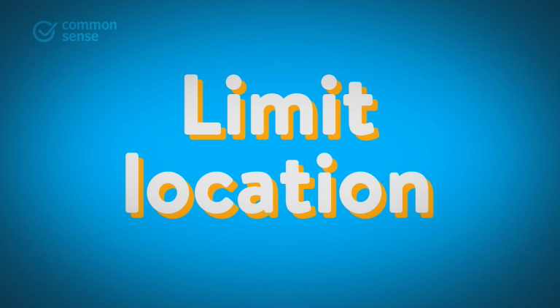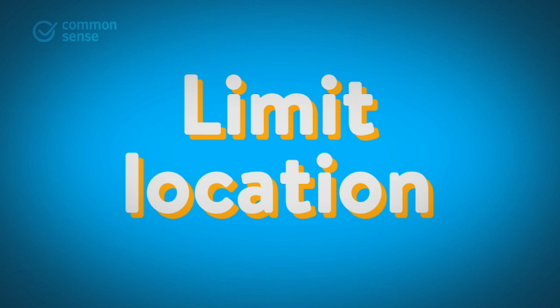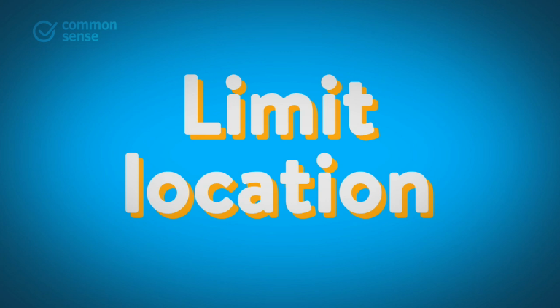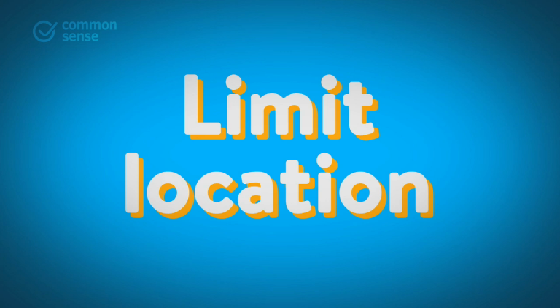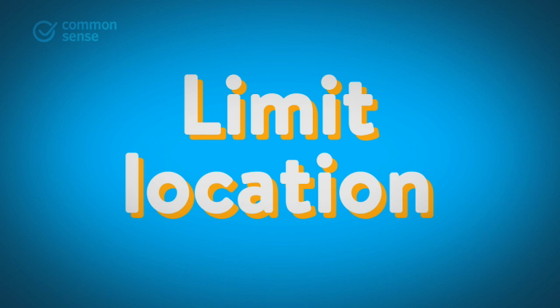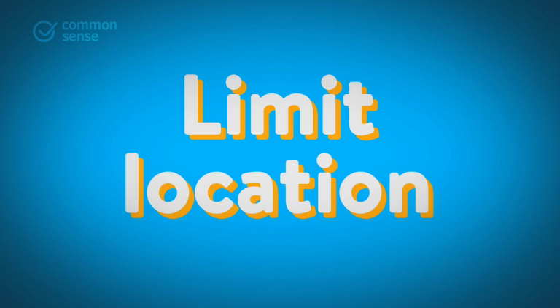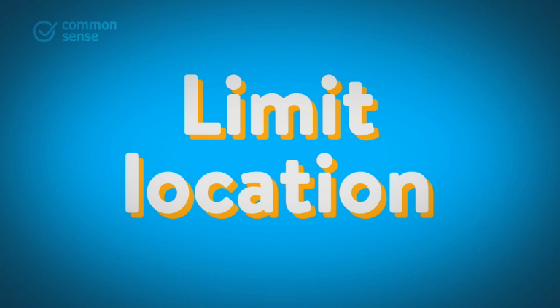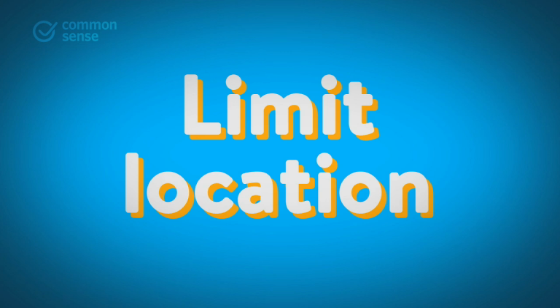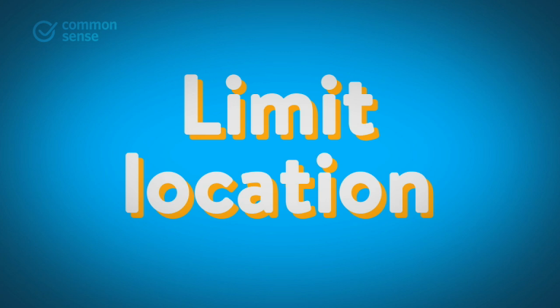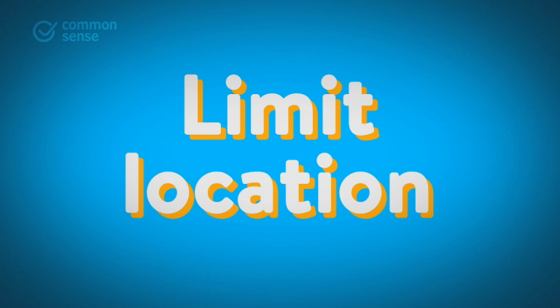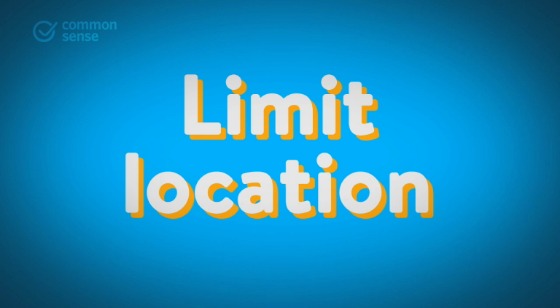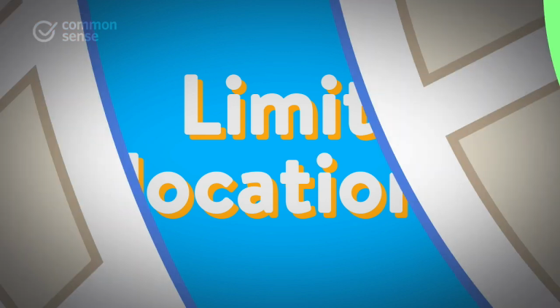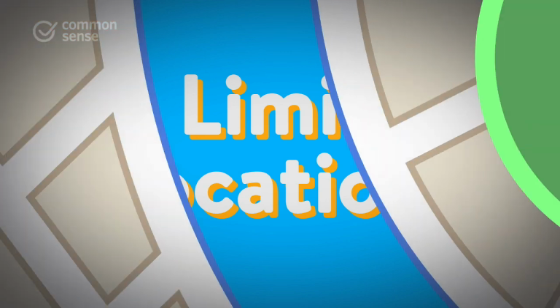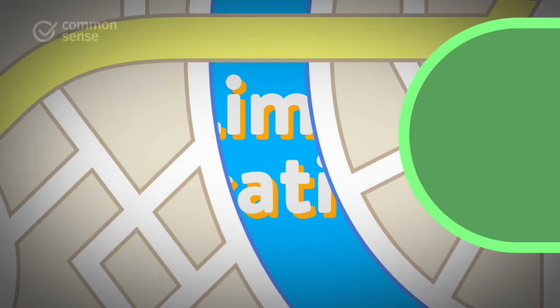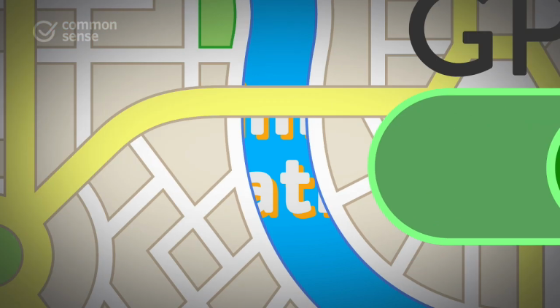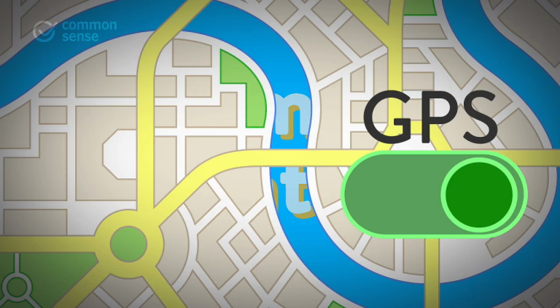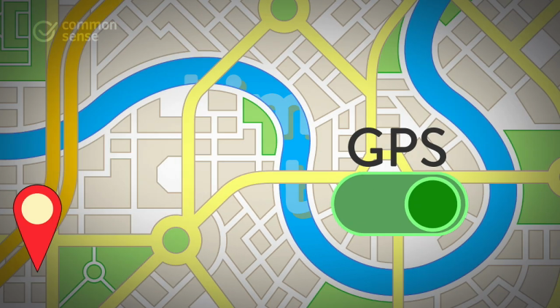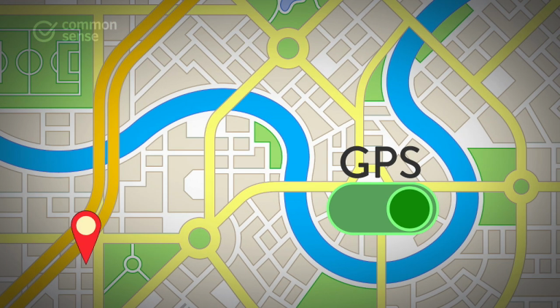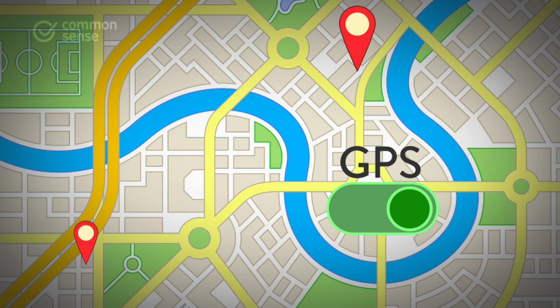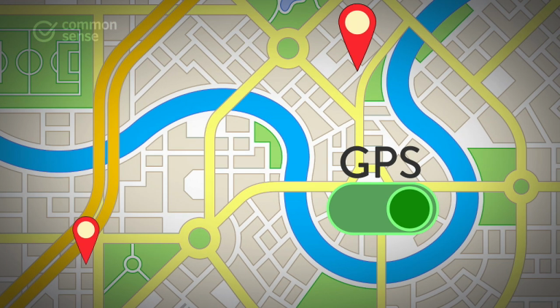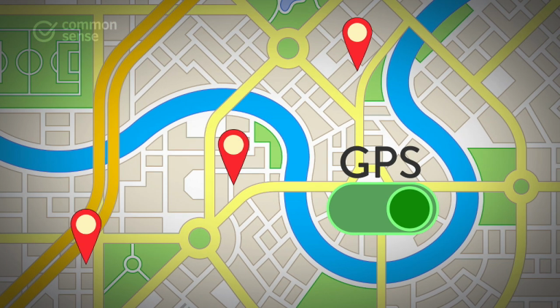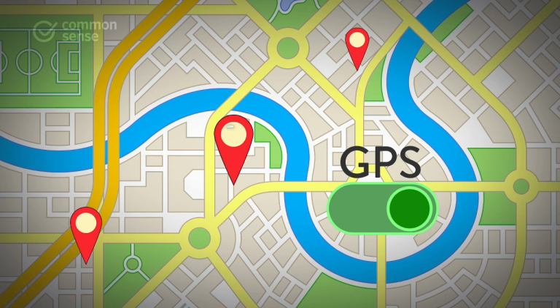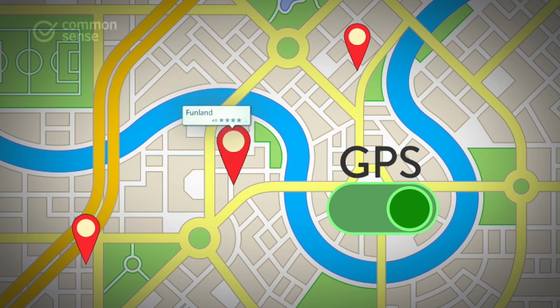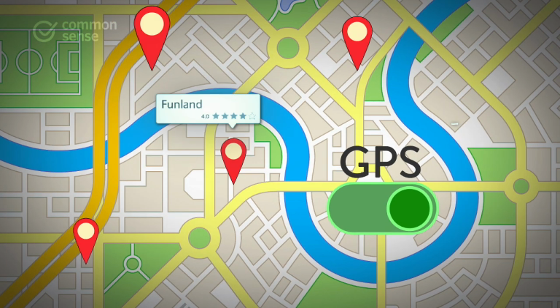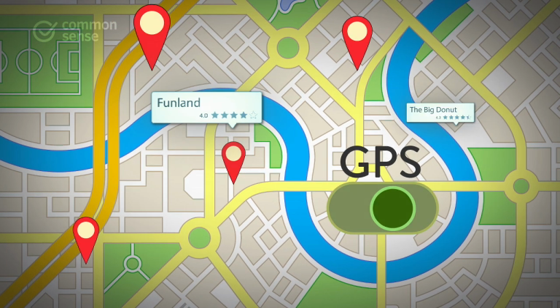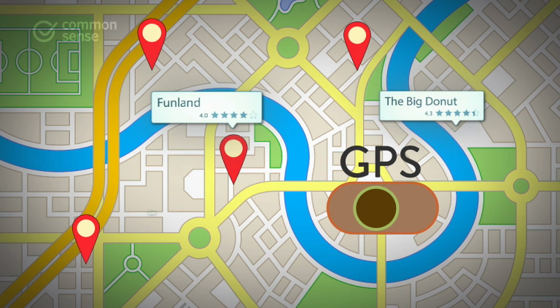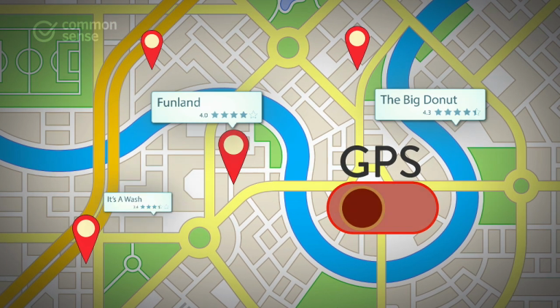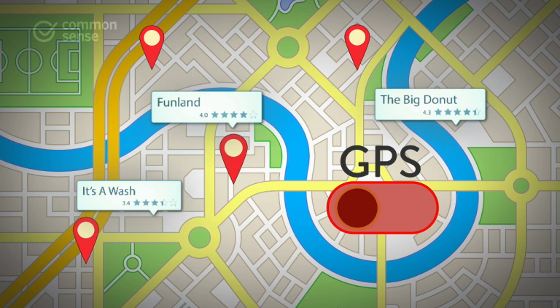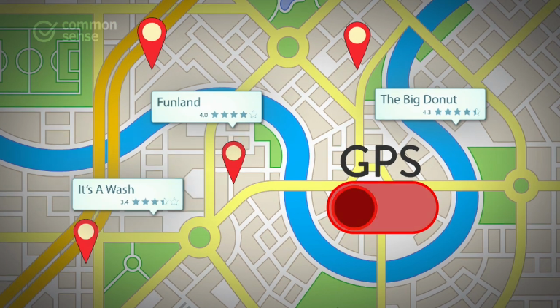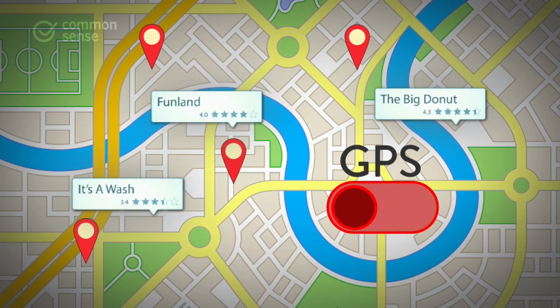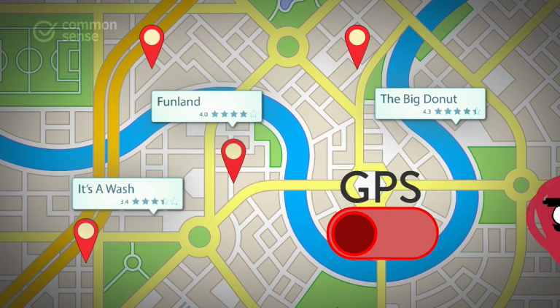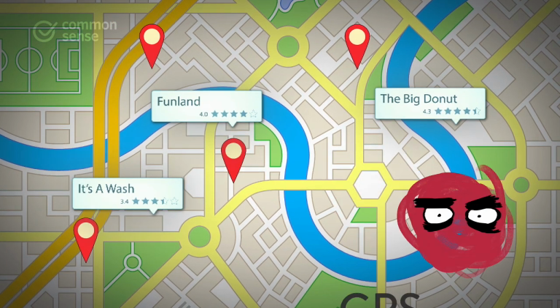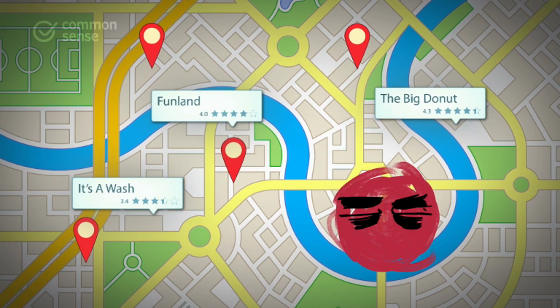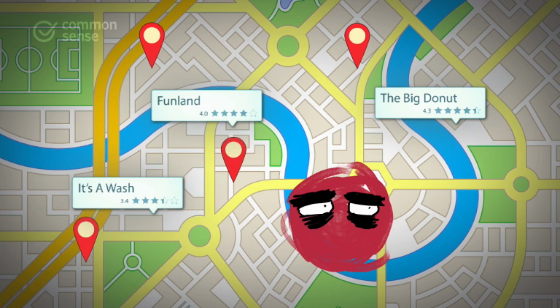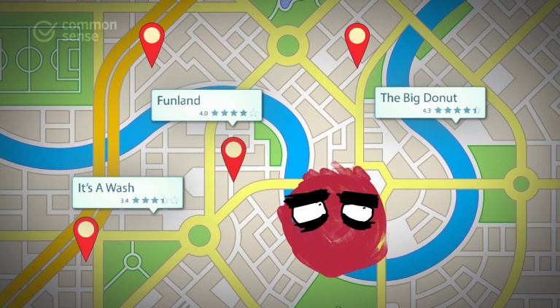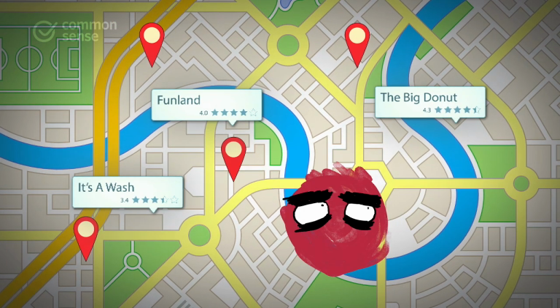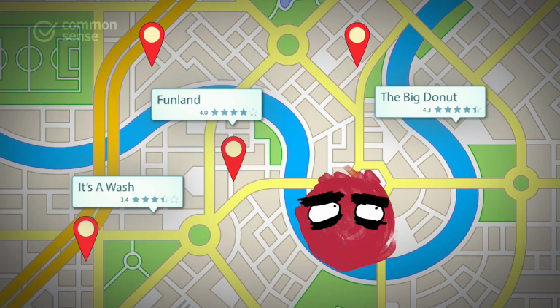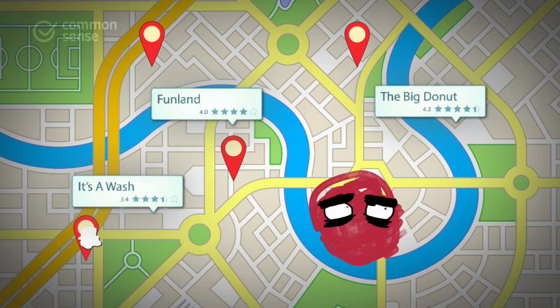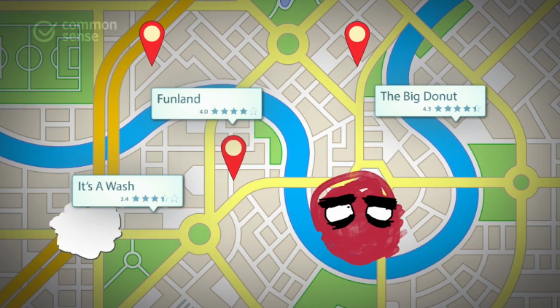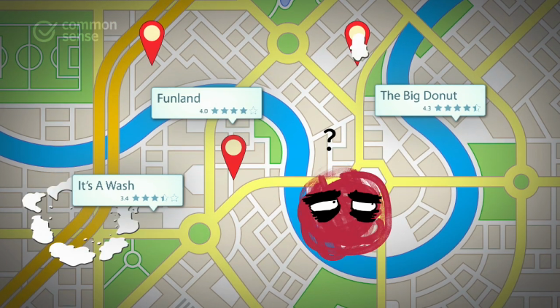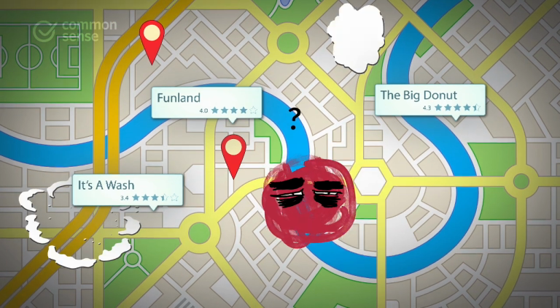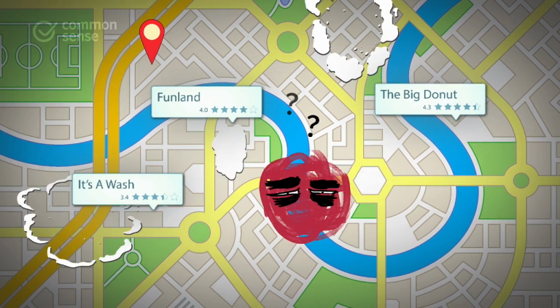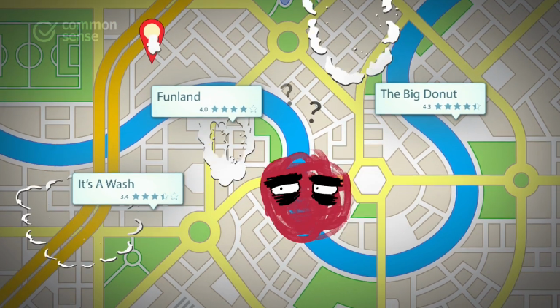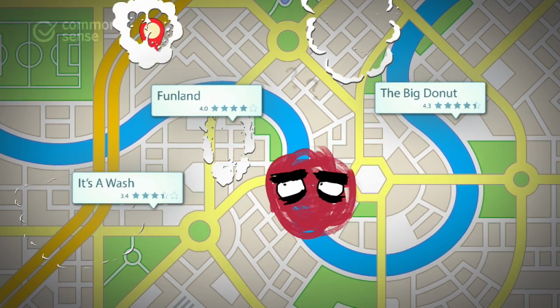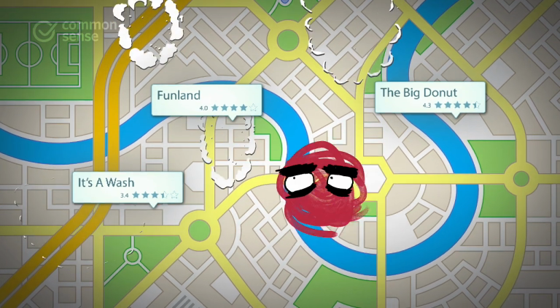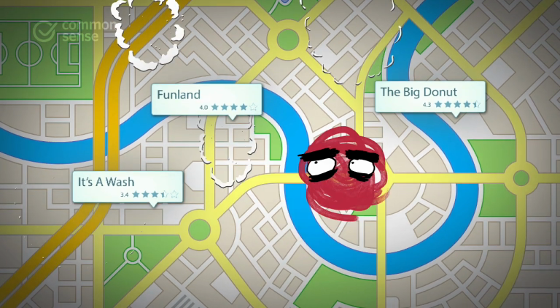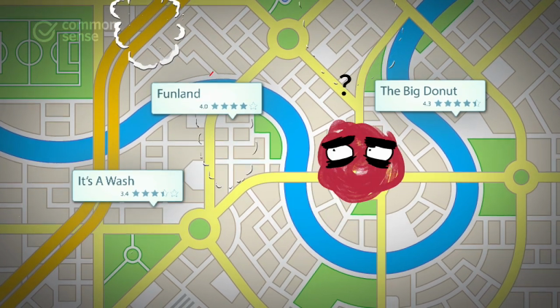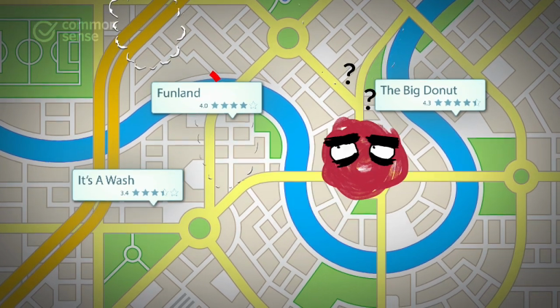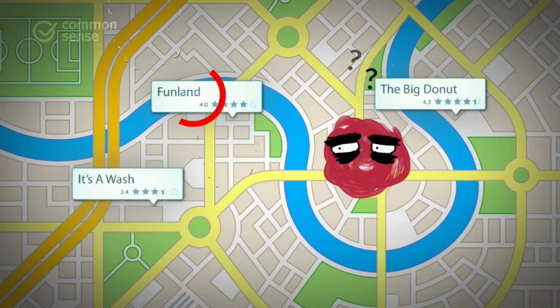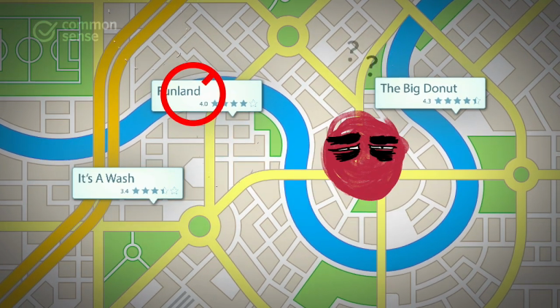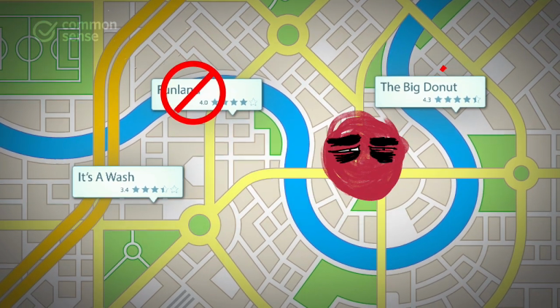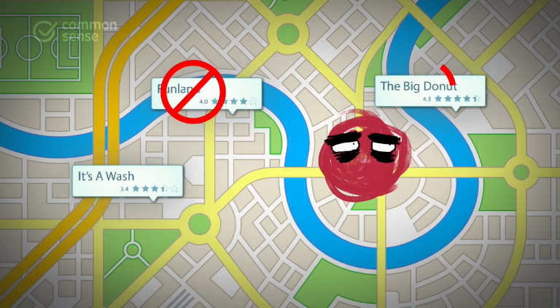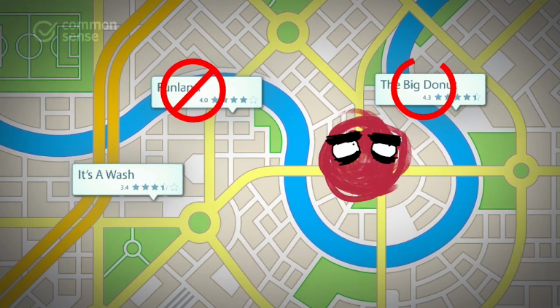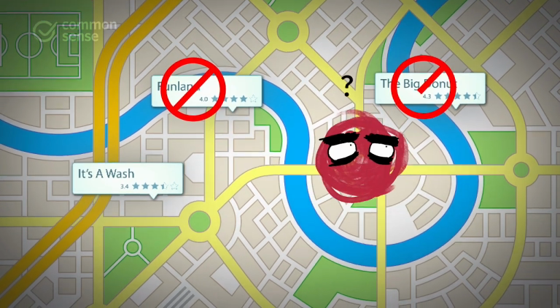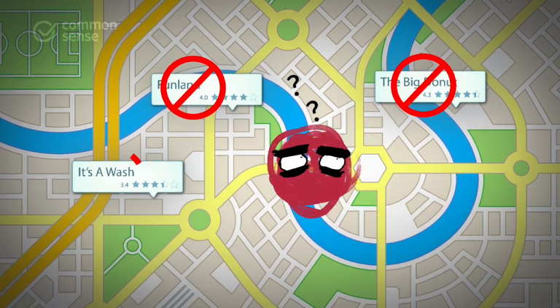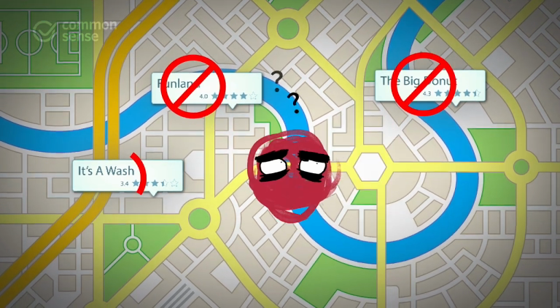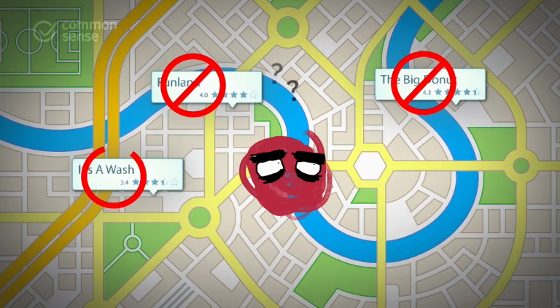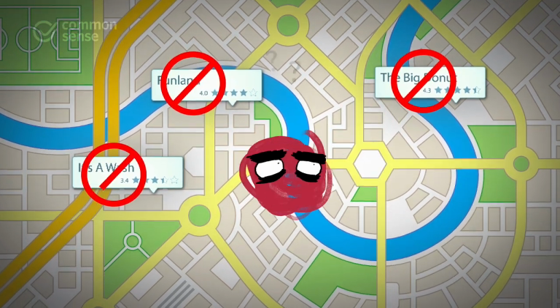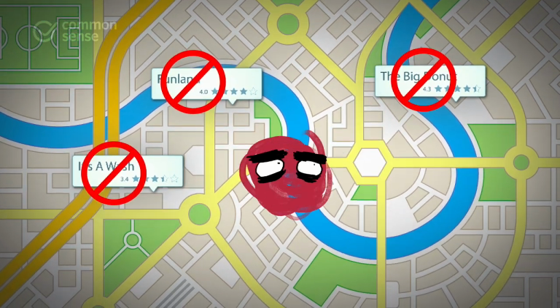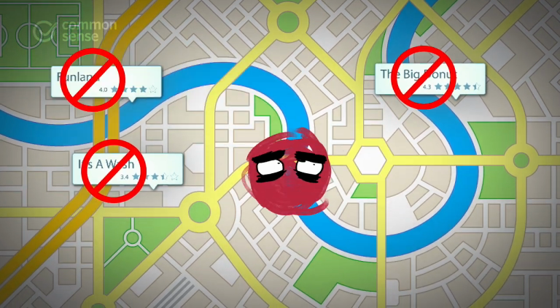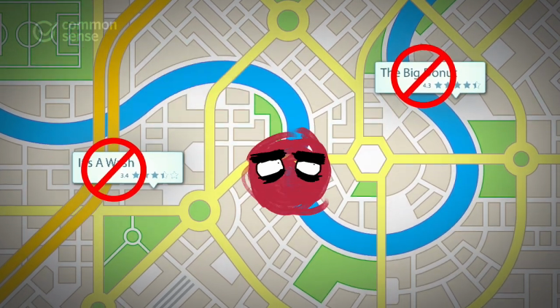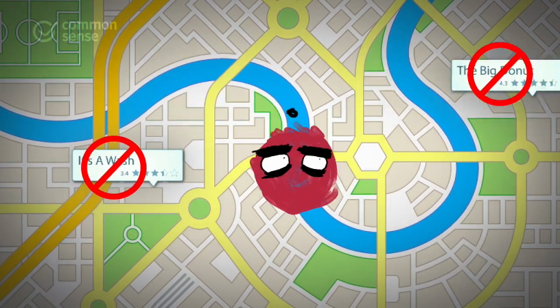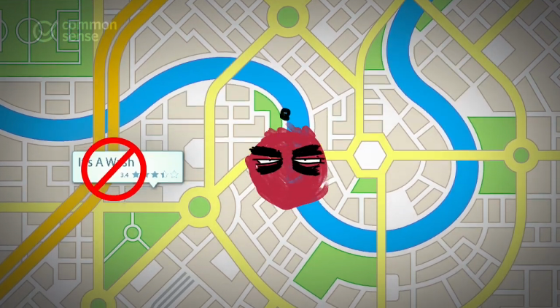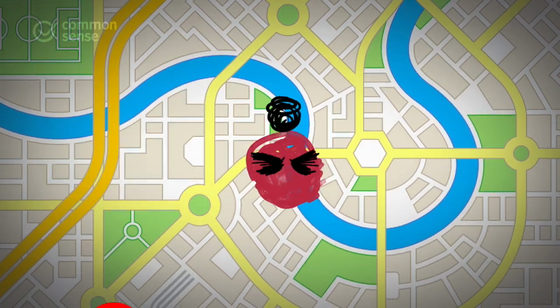Number four, limit location. Turn off GPS settings. Not only will it help keep kids safe, but it also limits targeted ads.